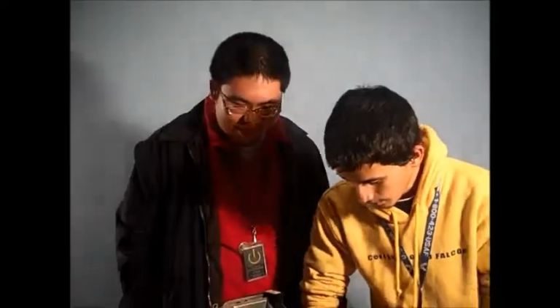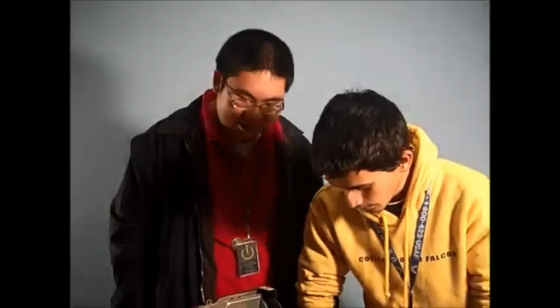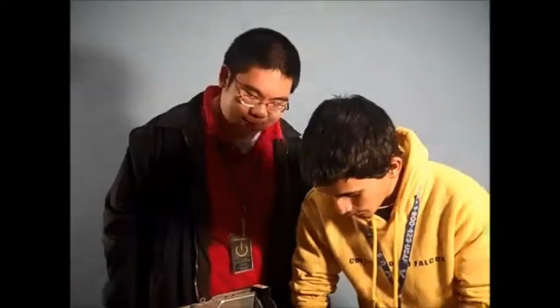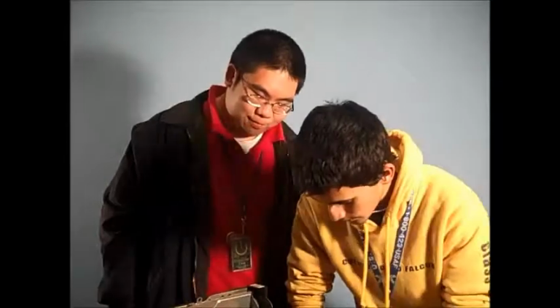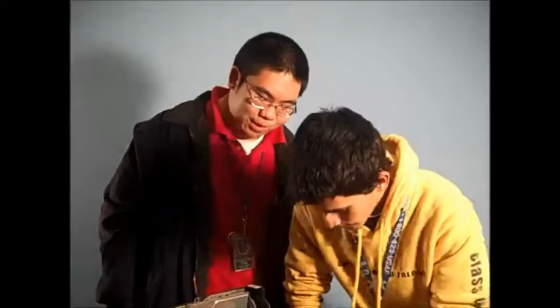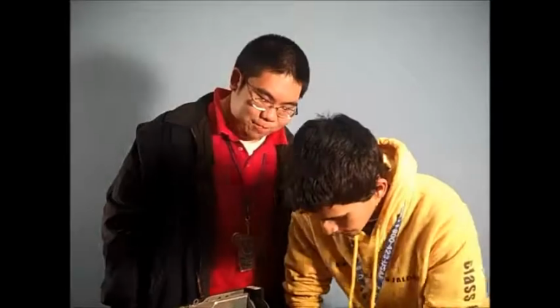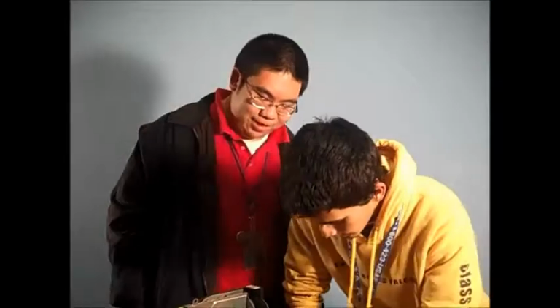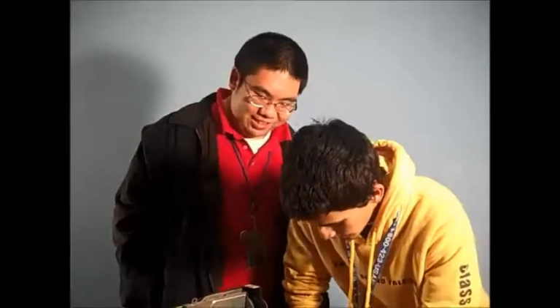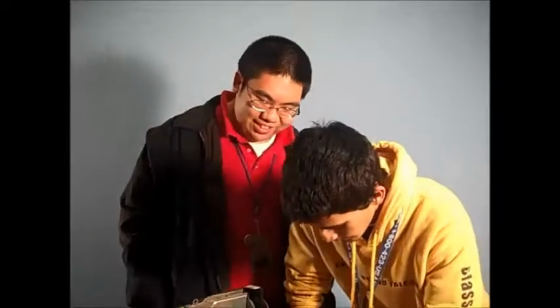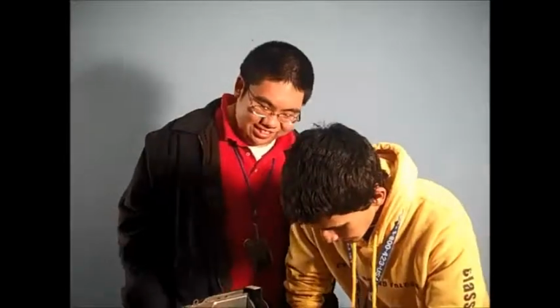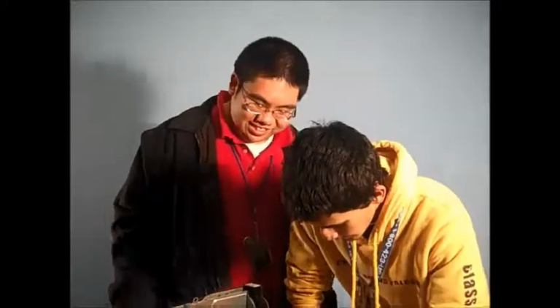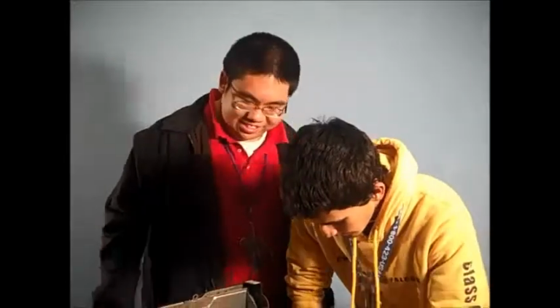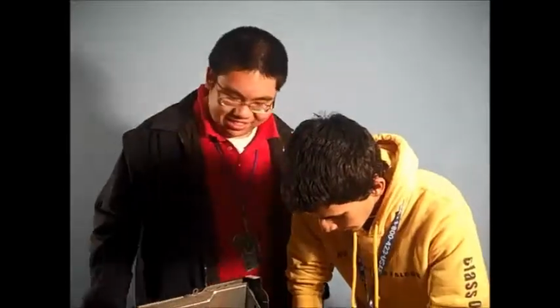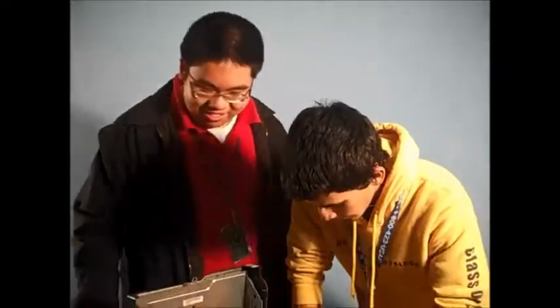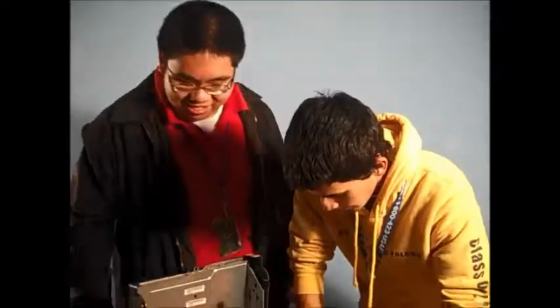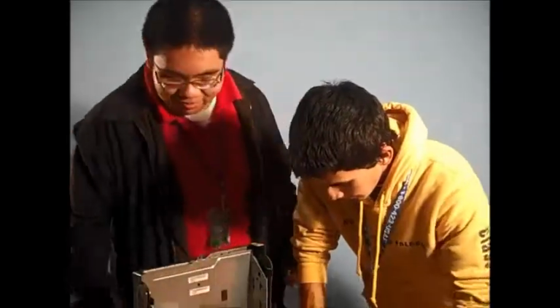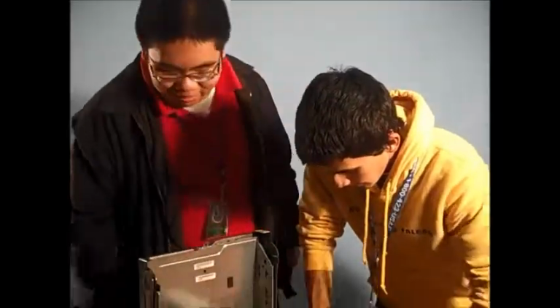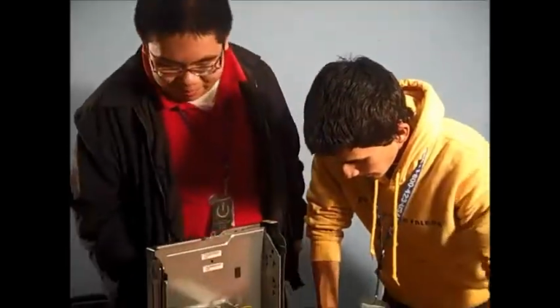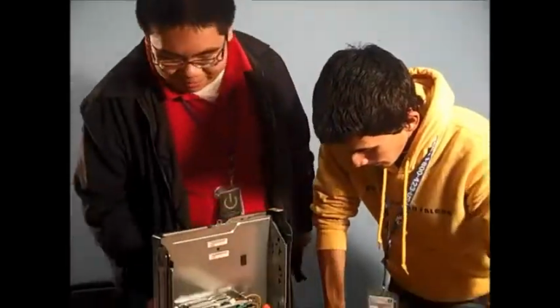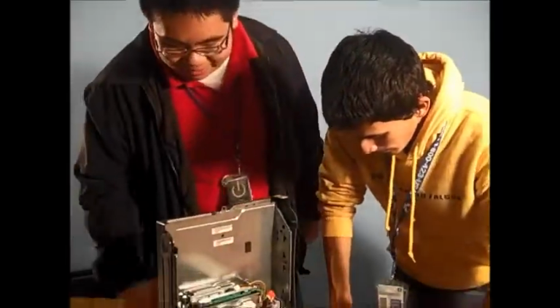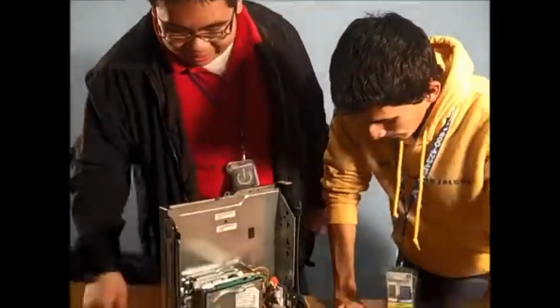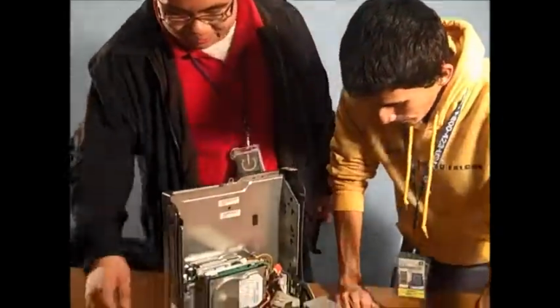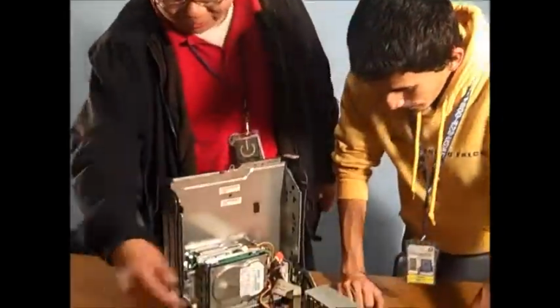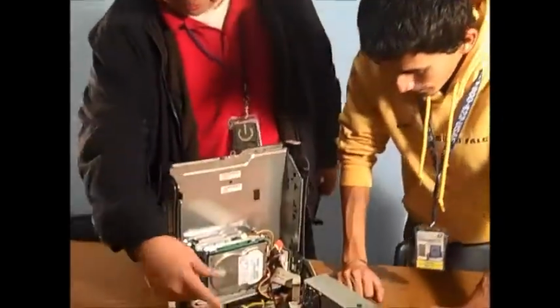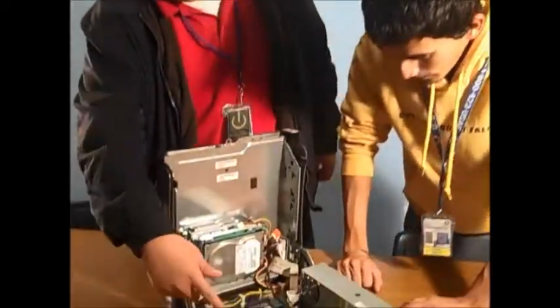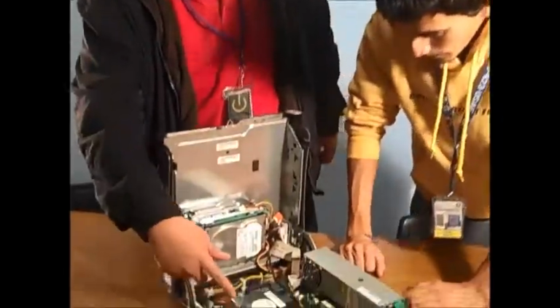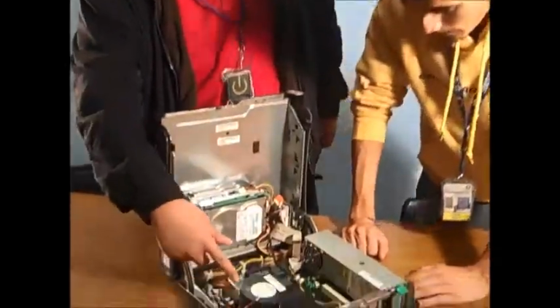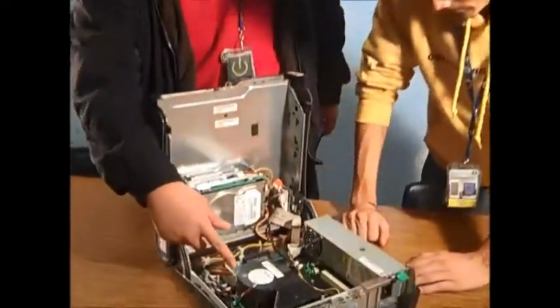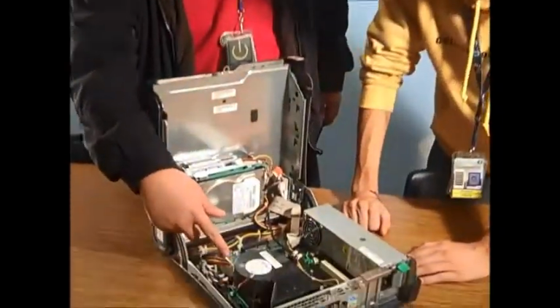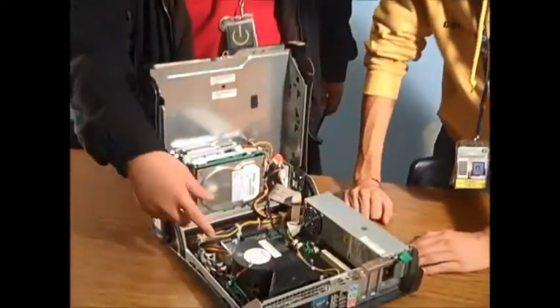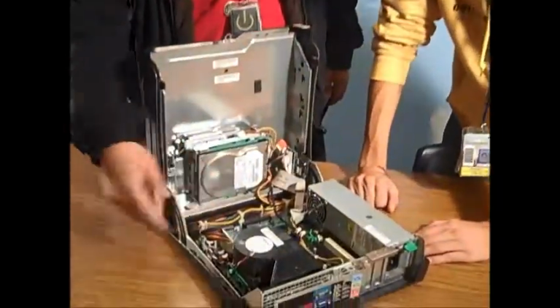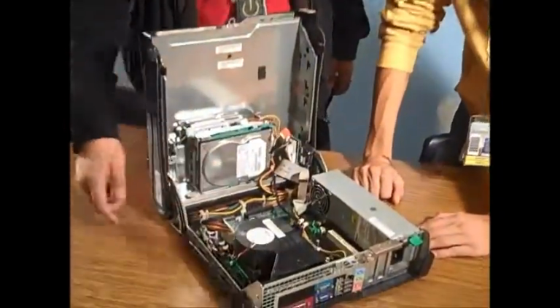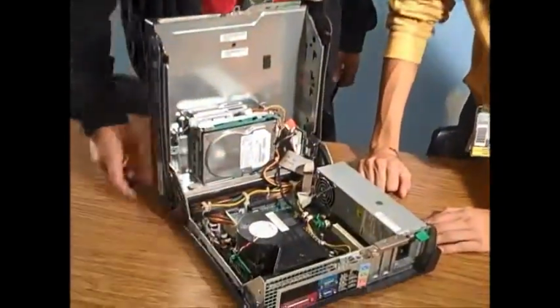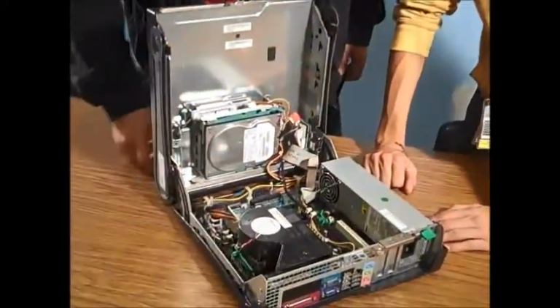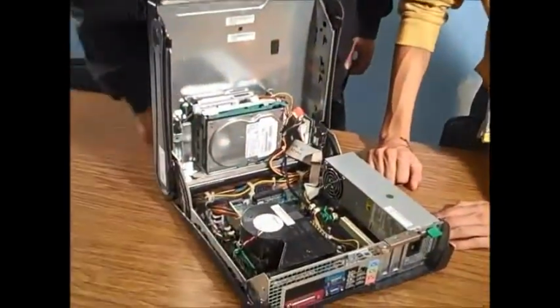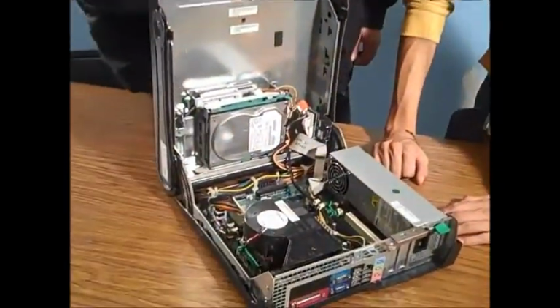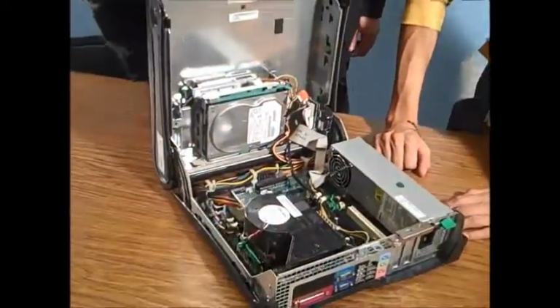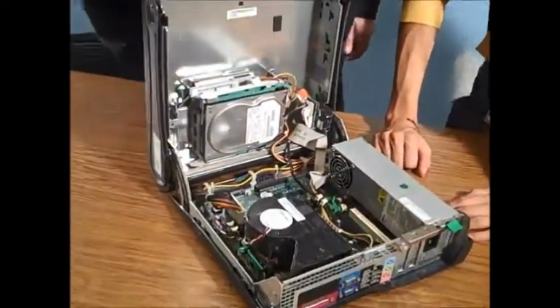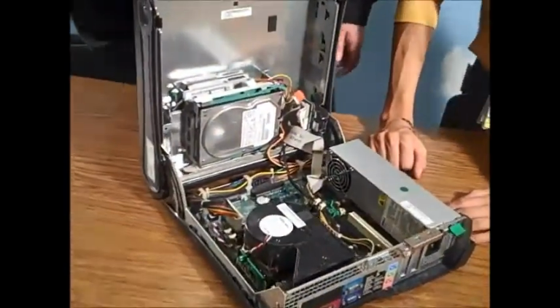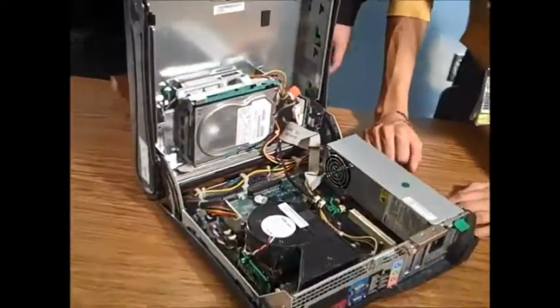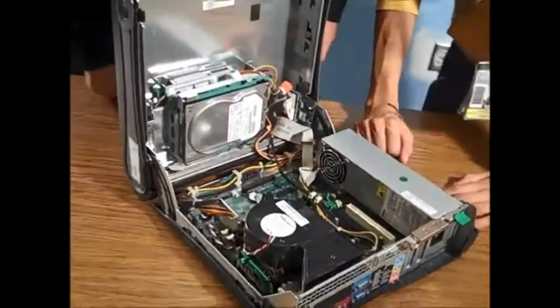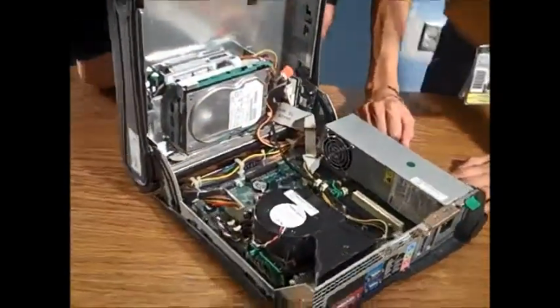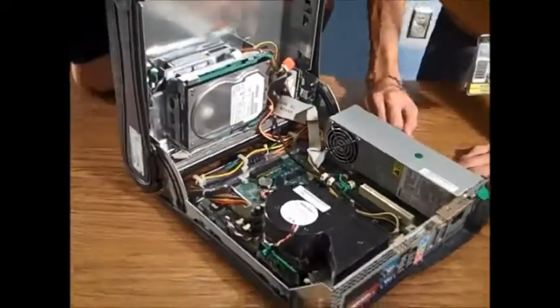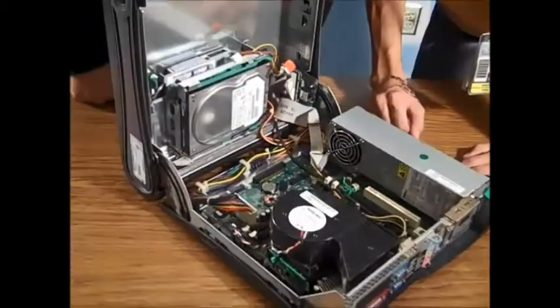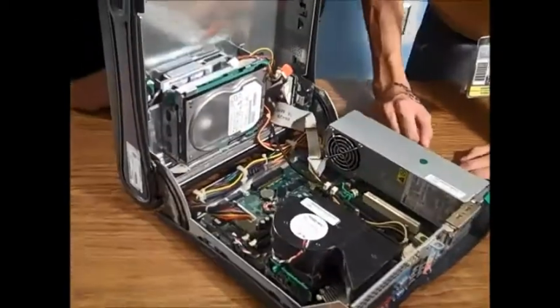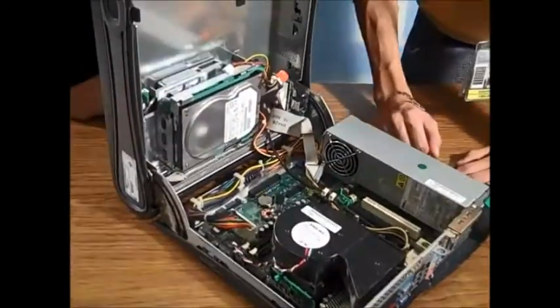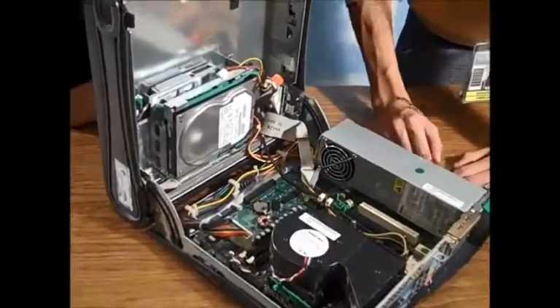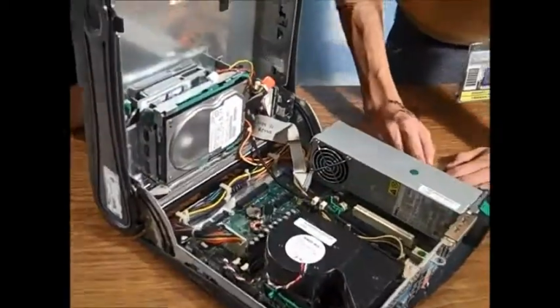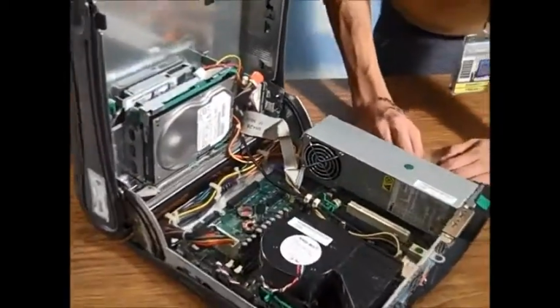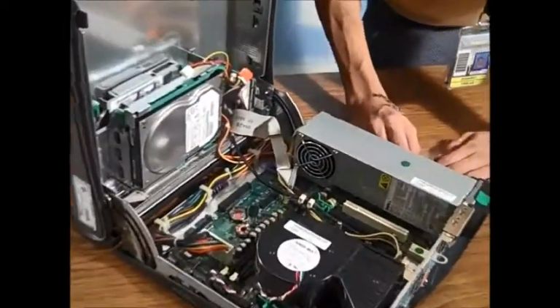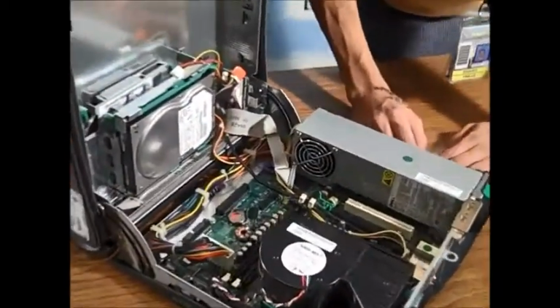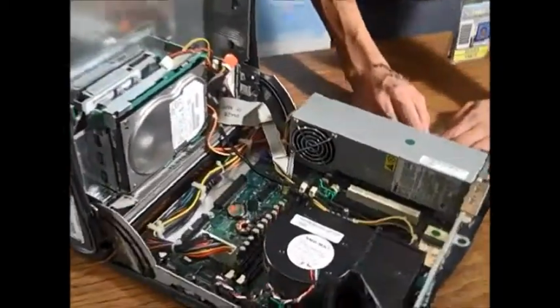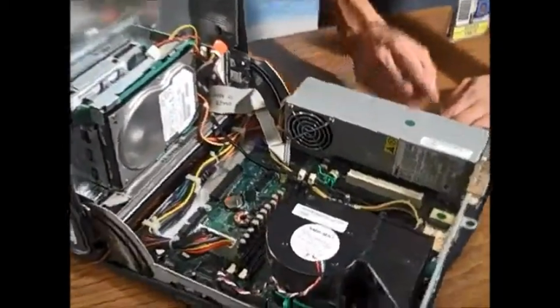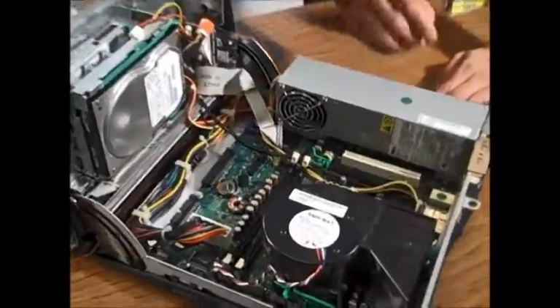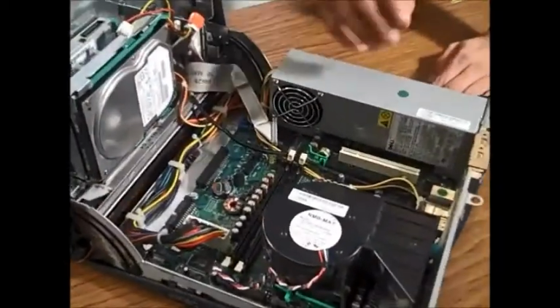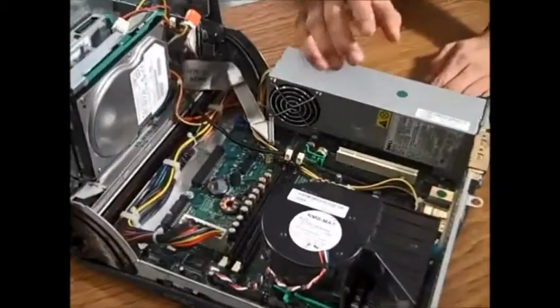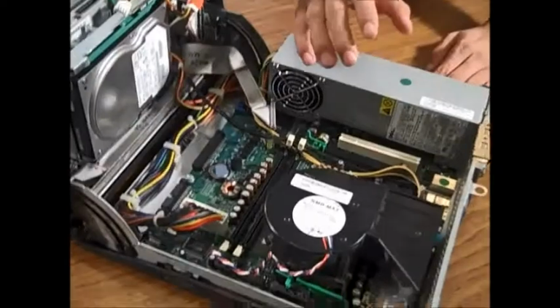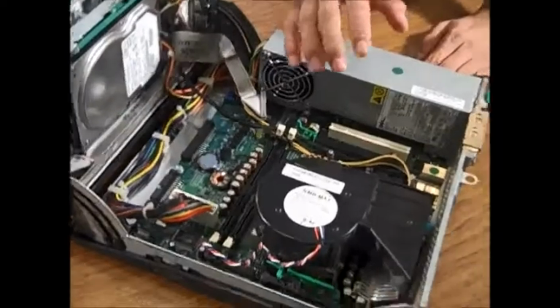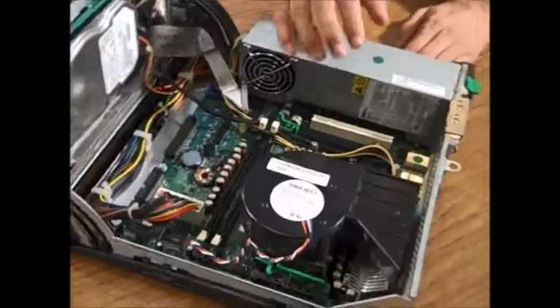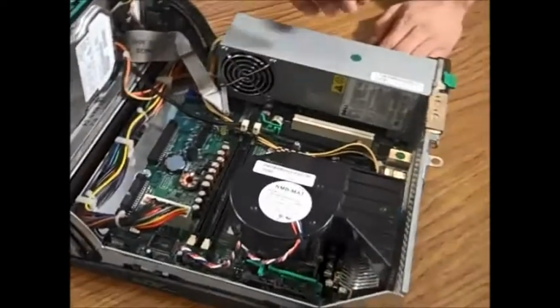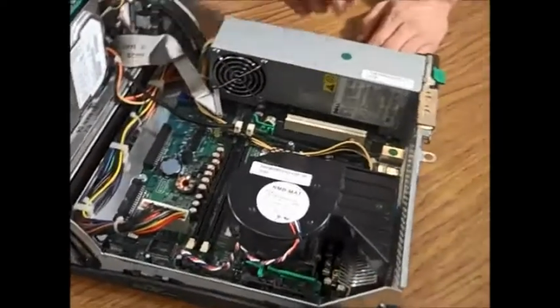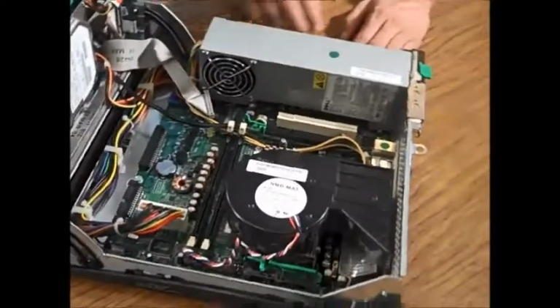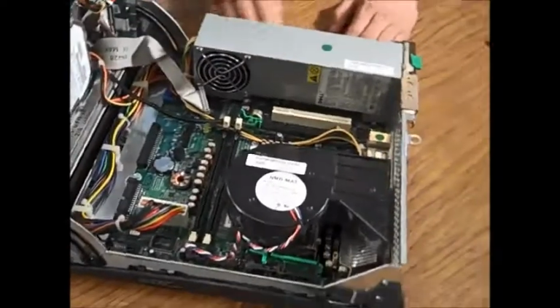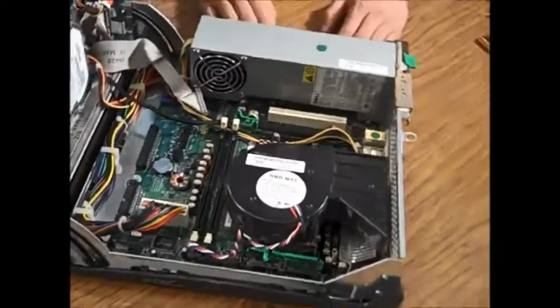What about this thing right here? Oh, that's a processor fan. We'll get to that right now.